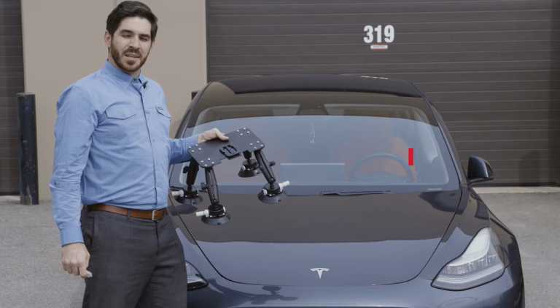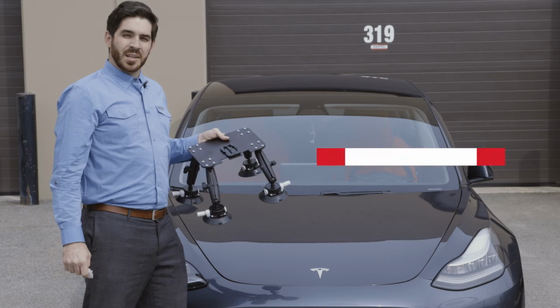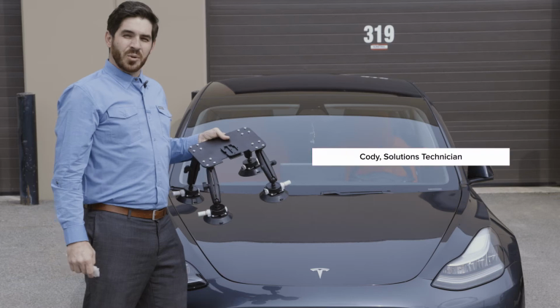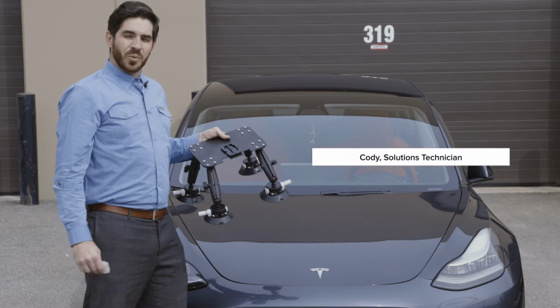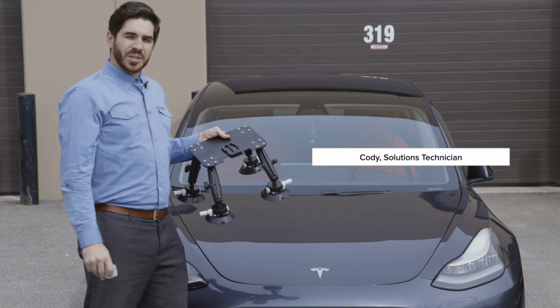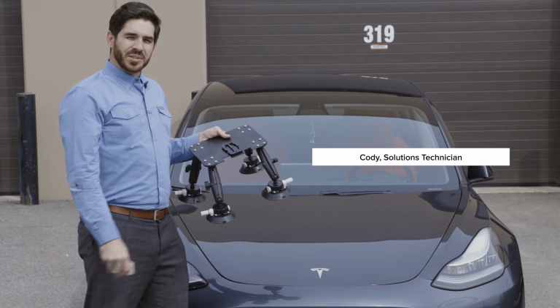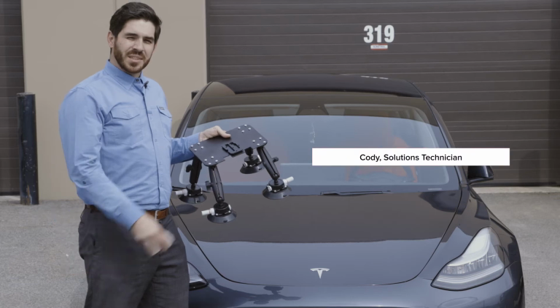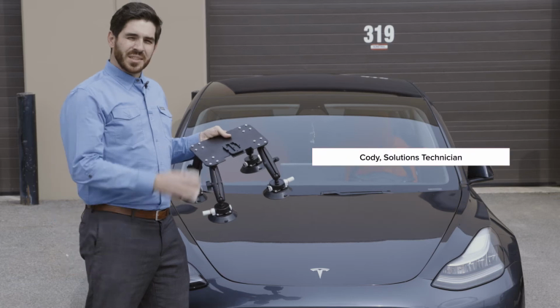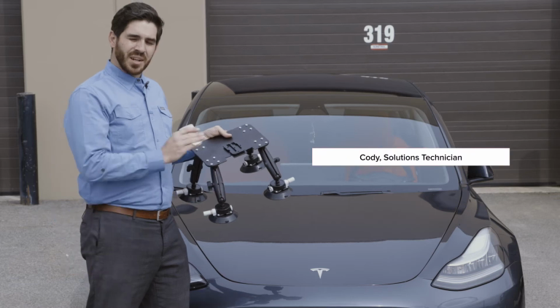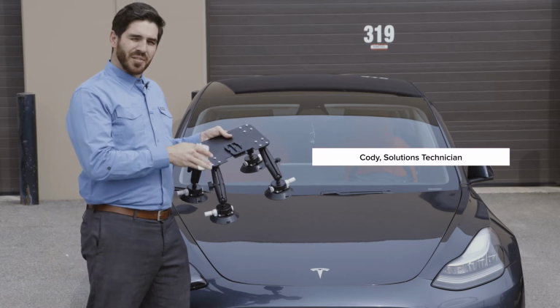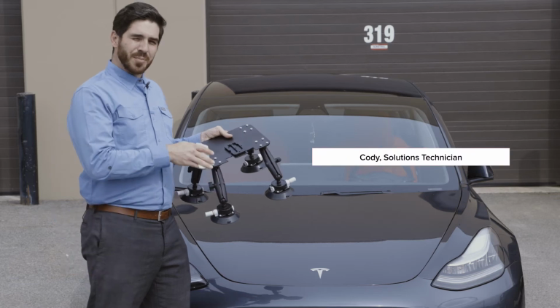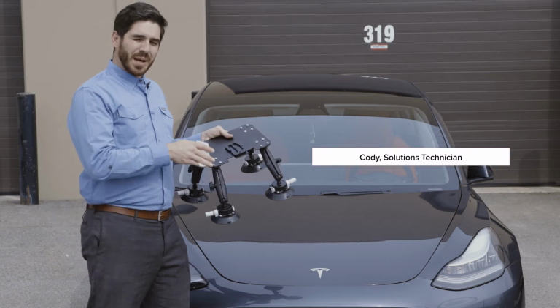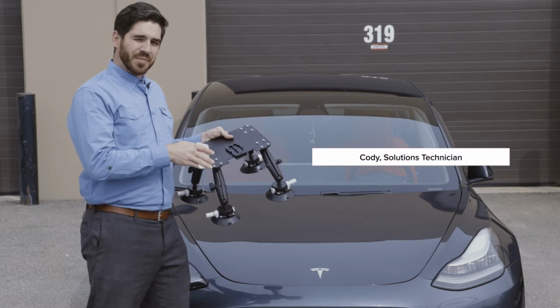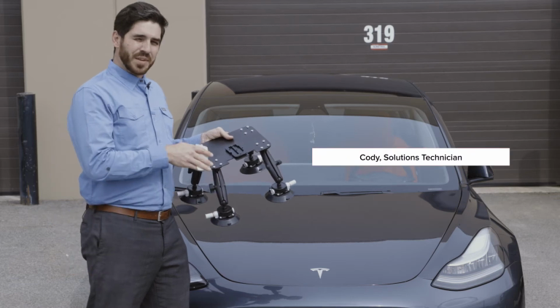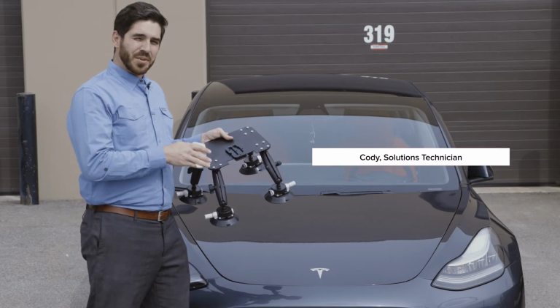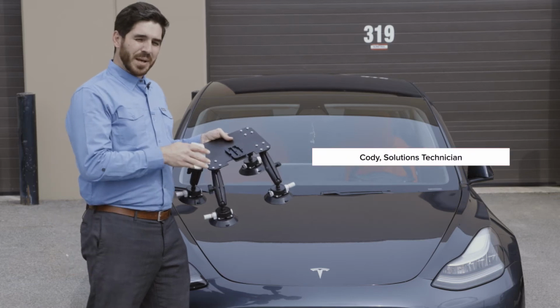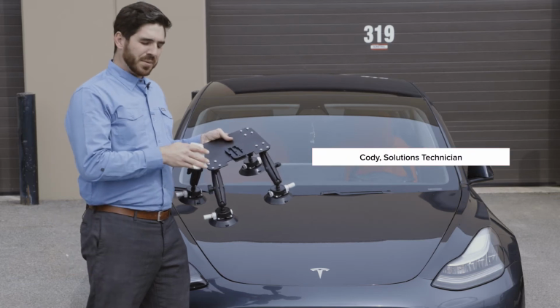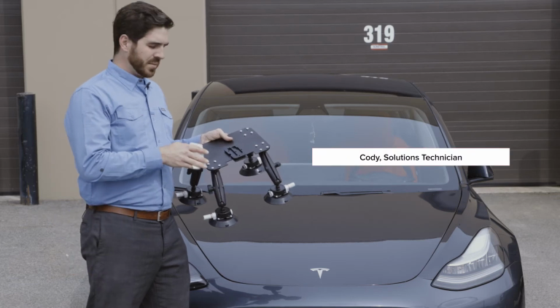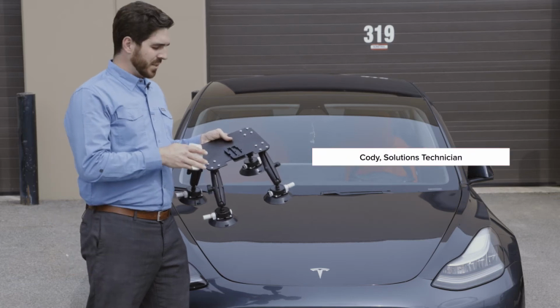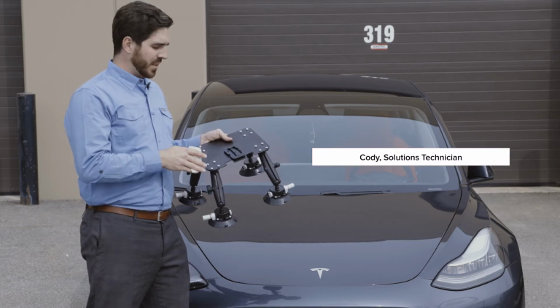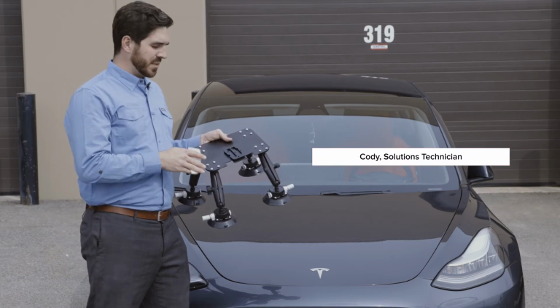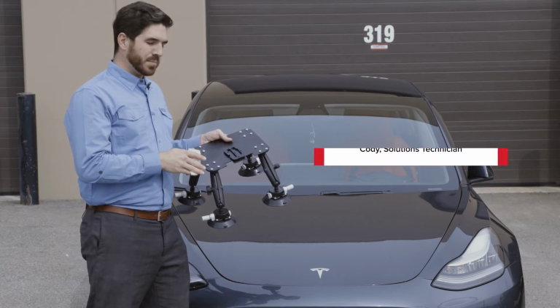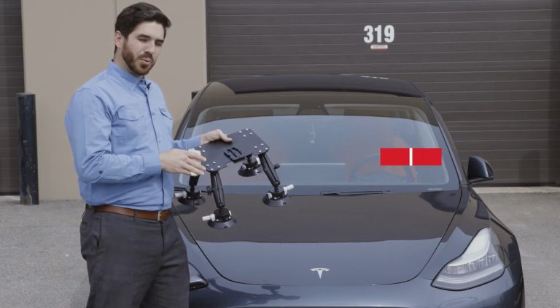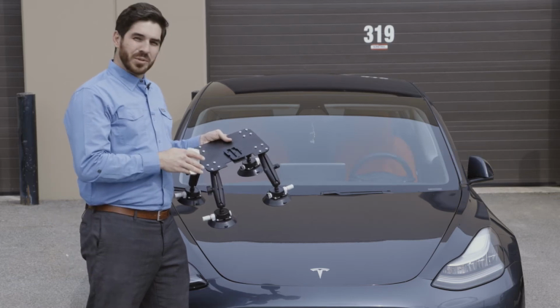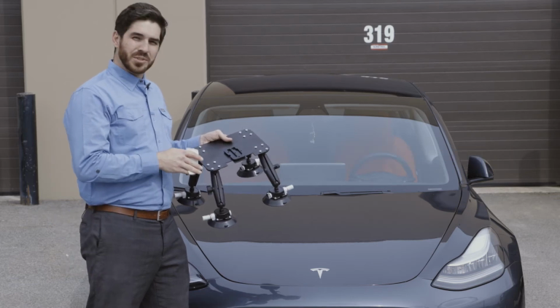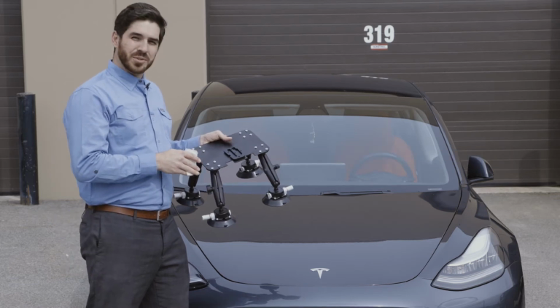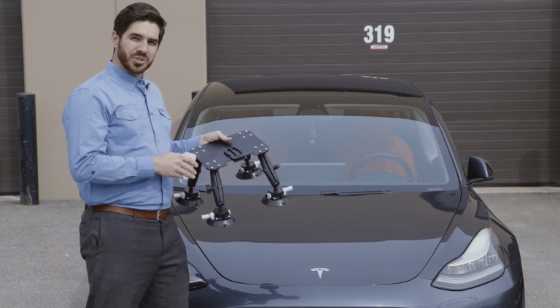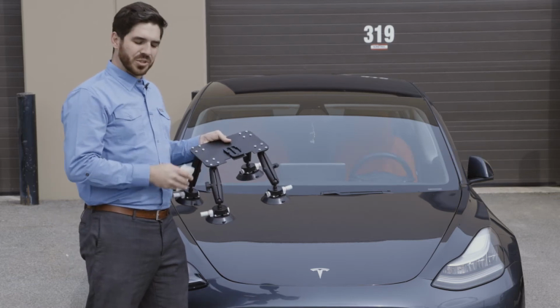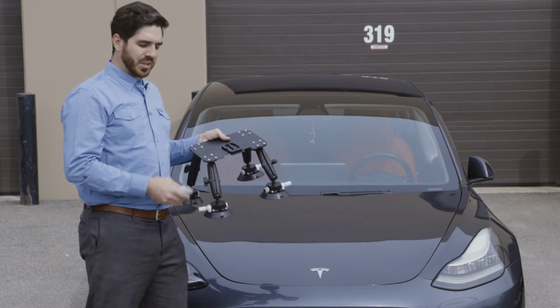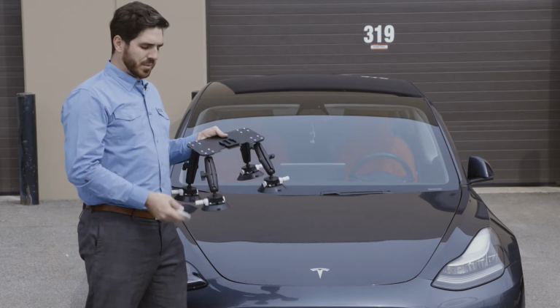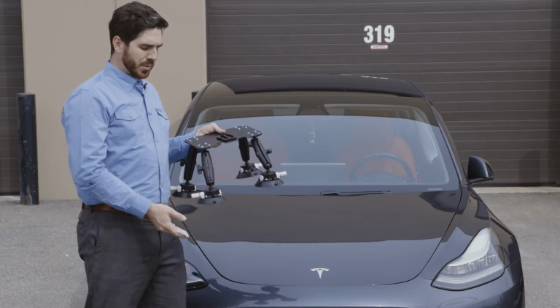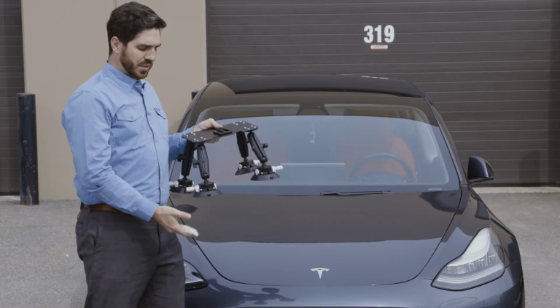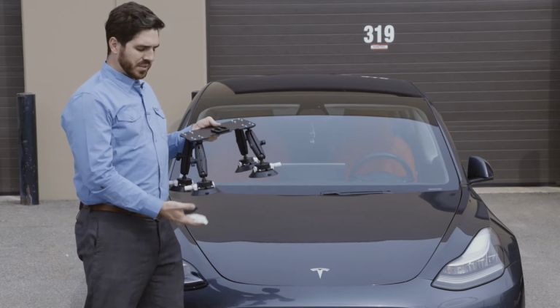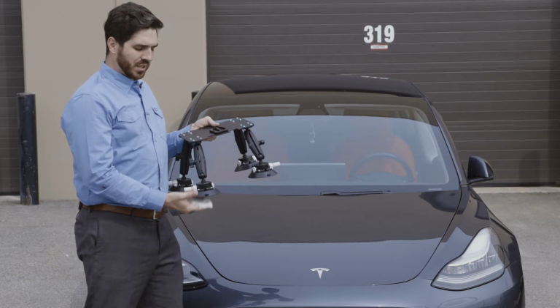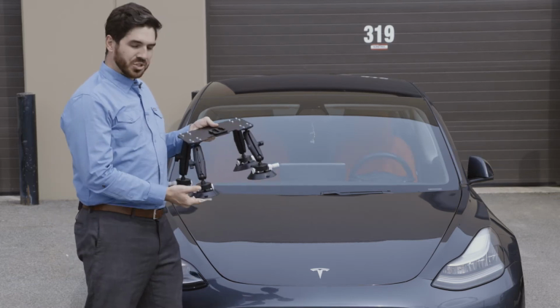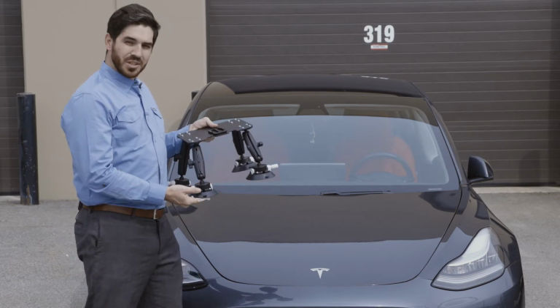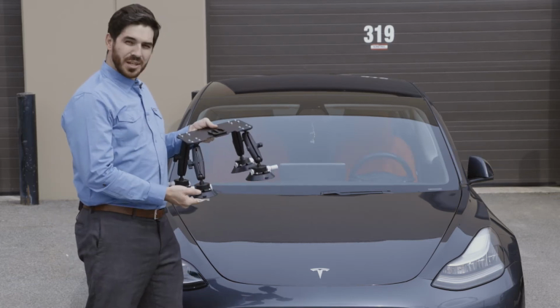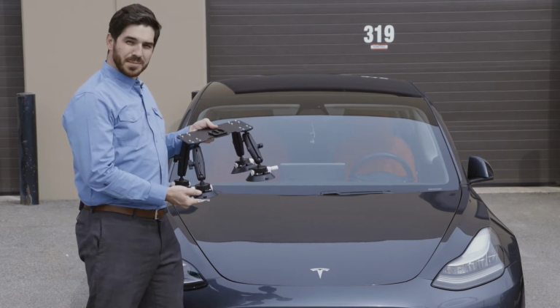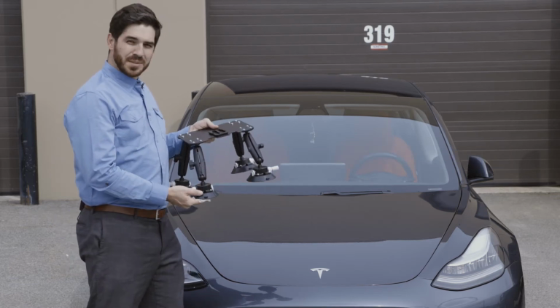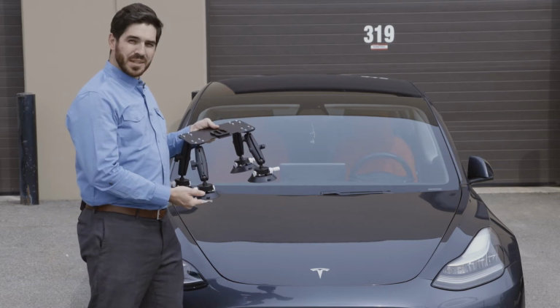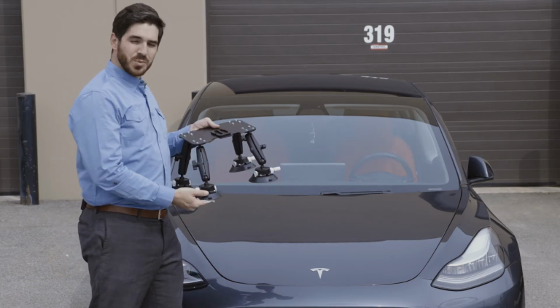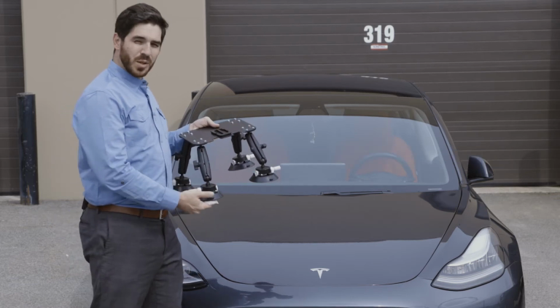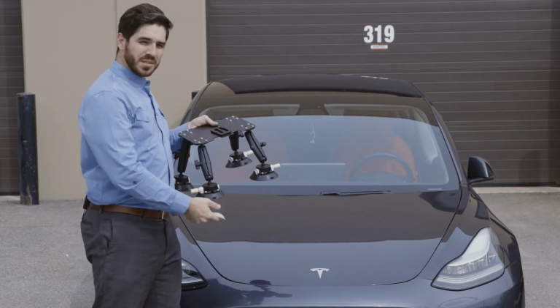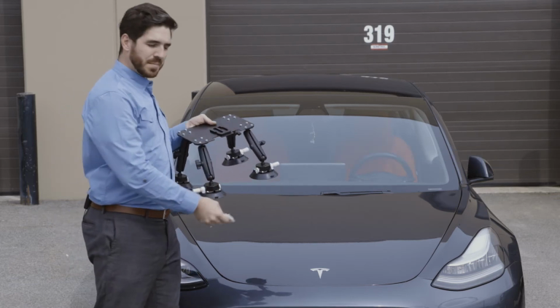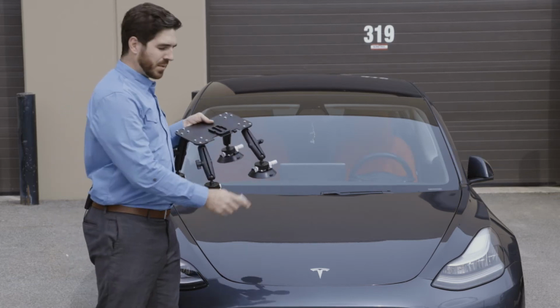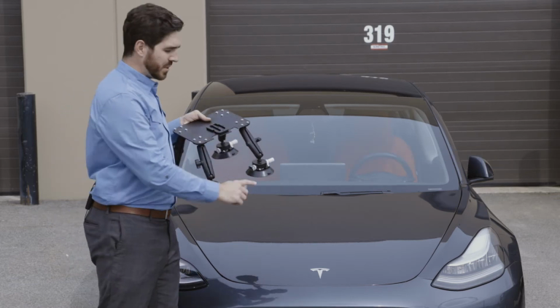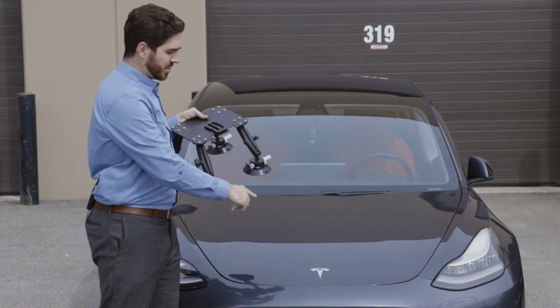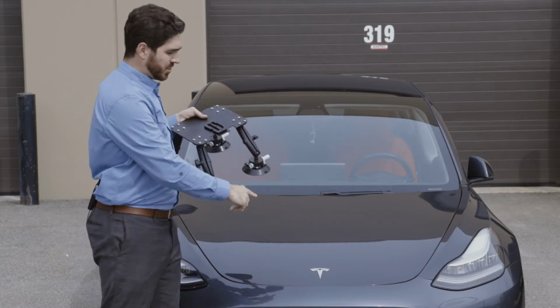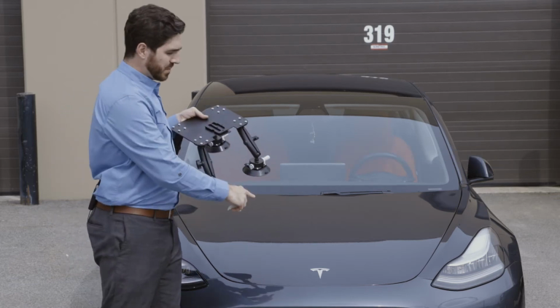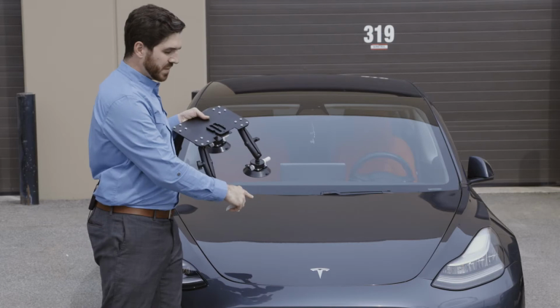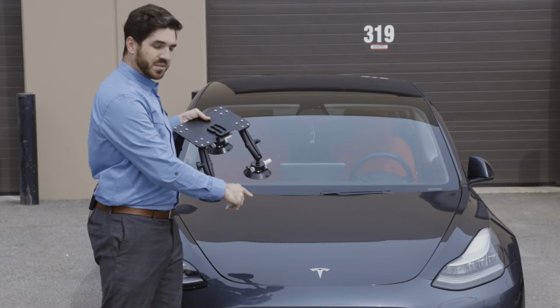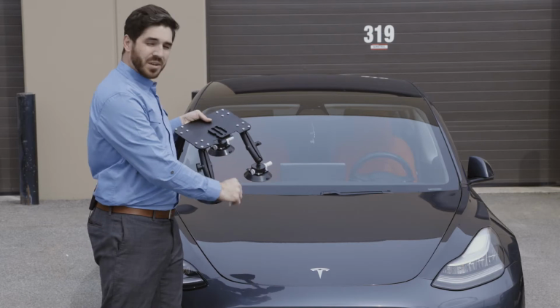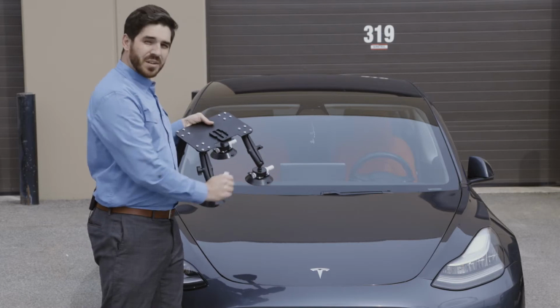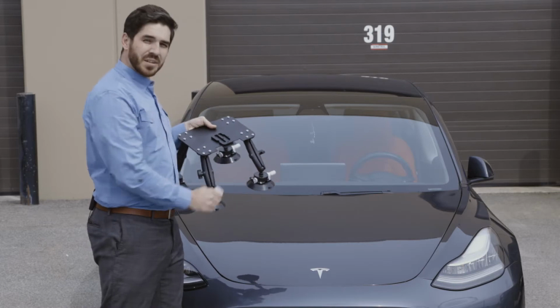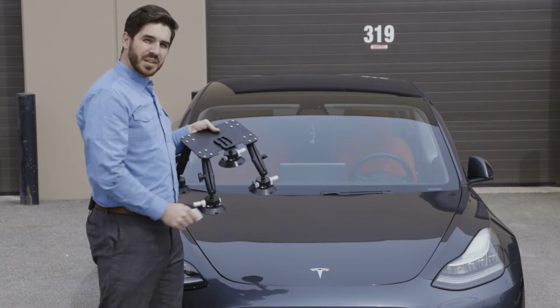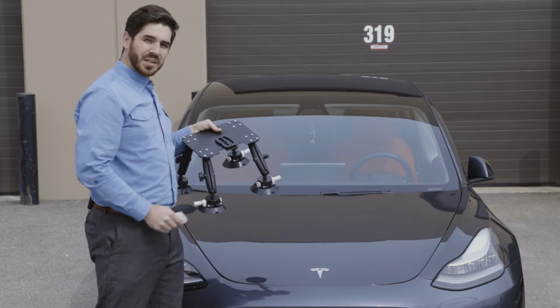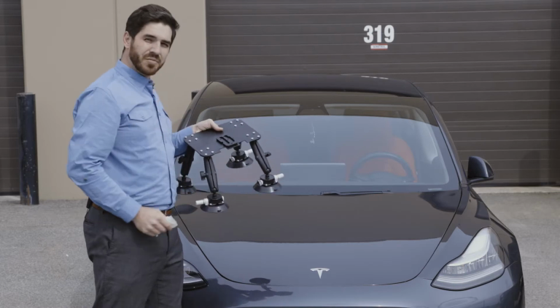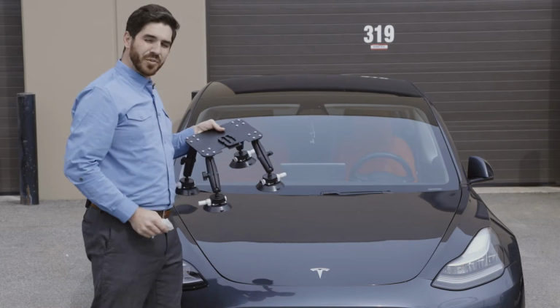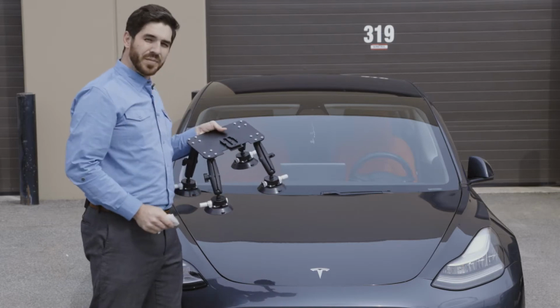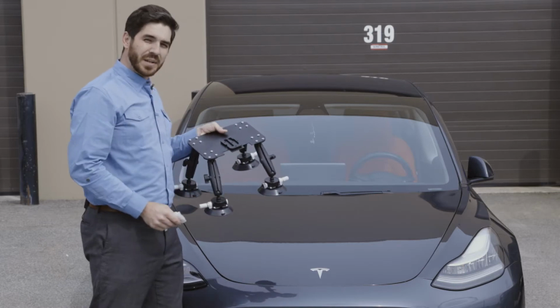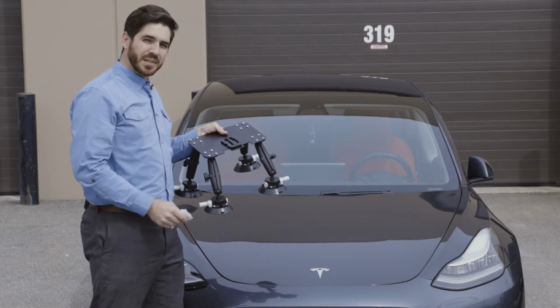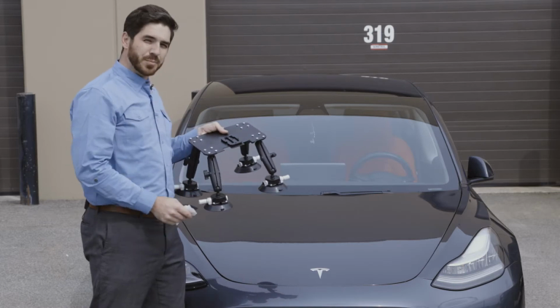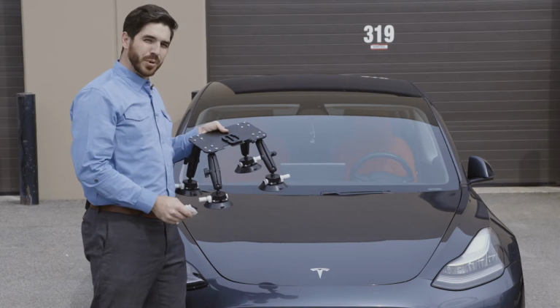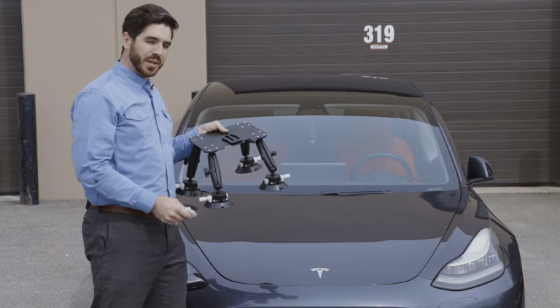When using the hover mat vehicle mount, it's important to ensure that both the suction cups as well as the mounting surface are clean and free of any debris.